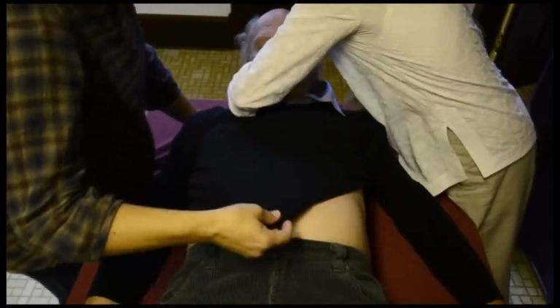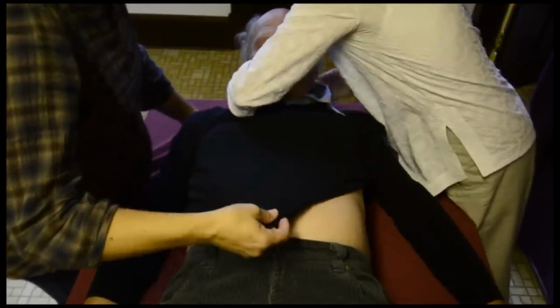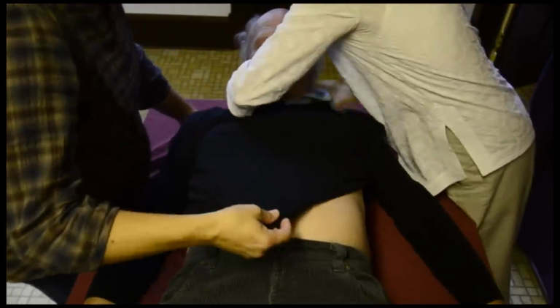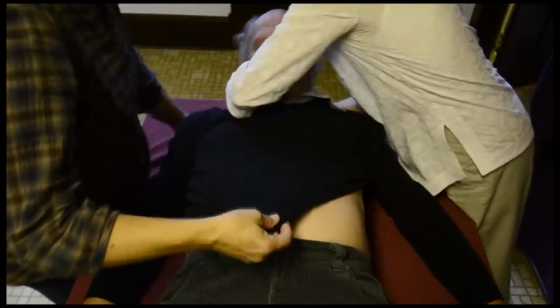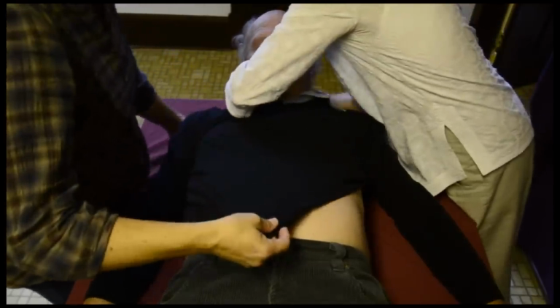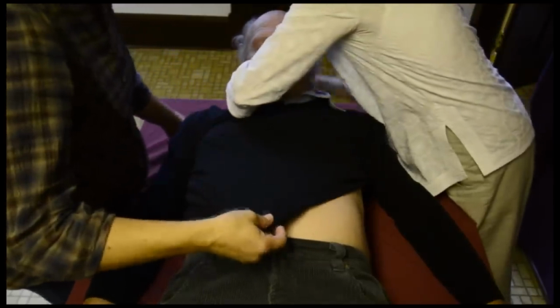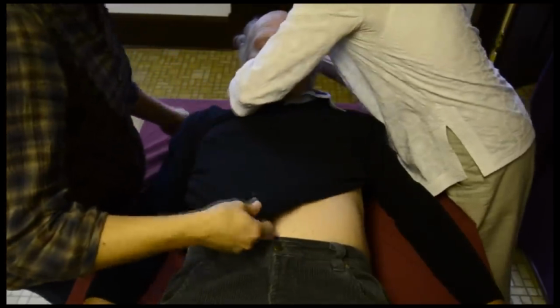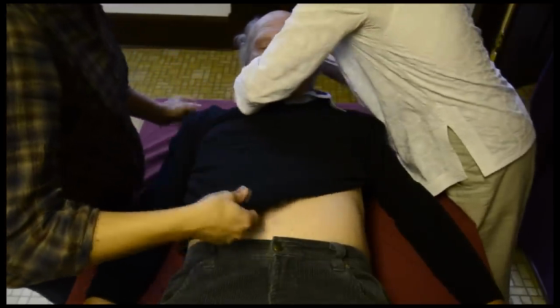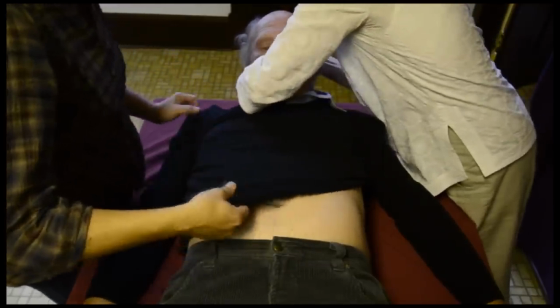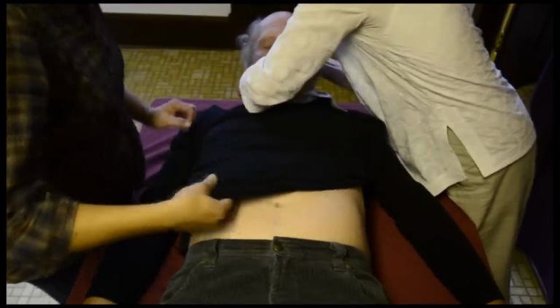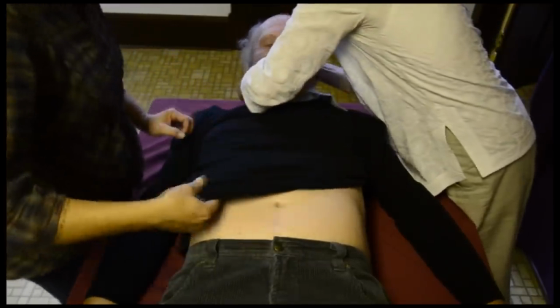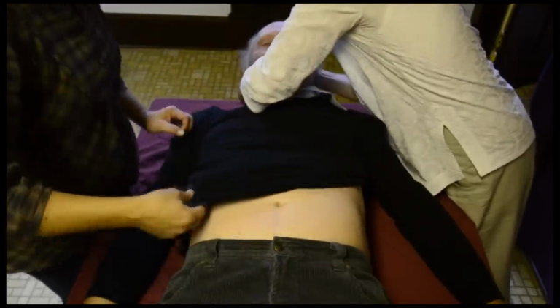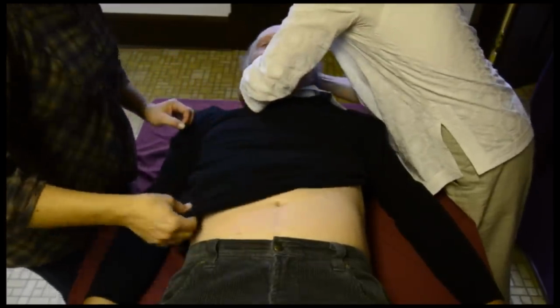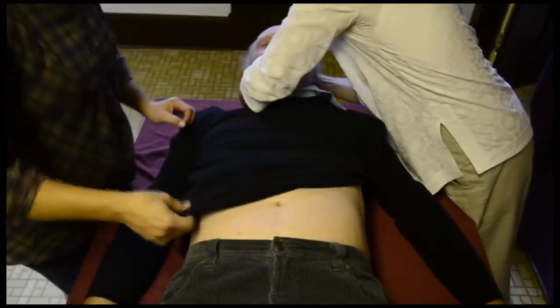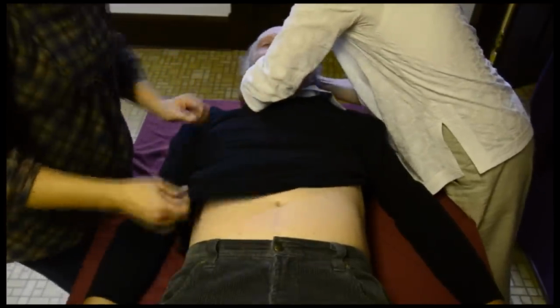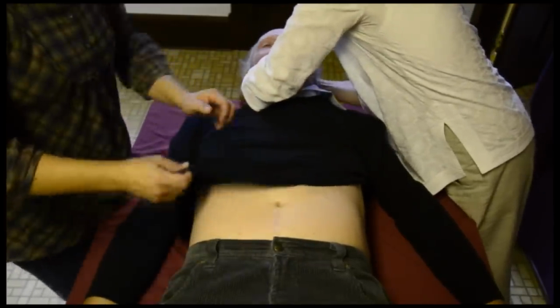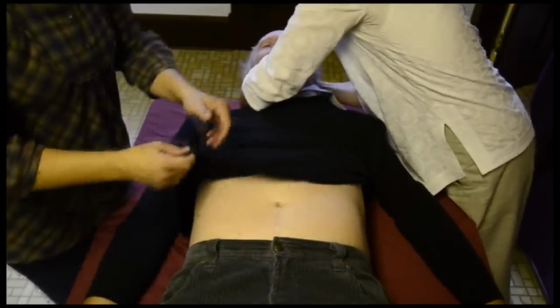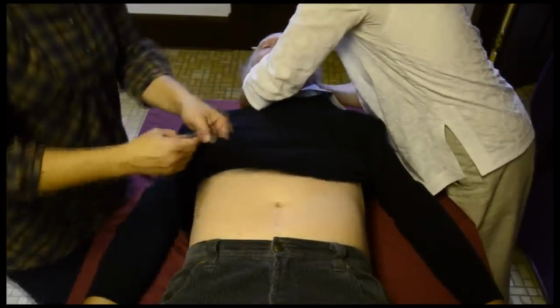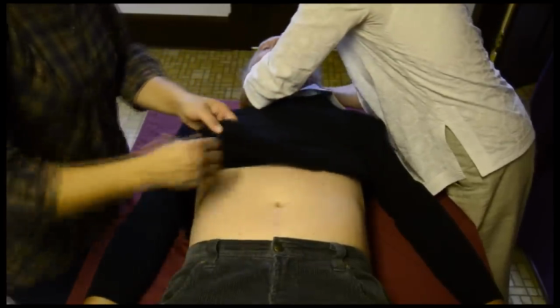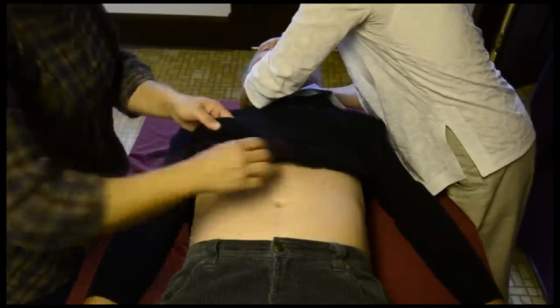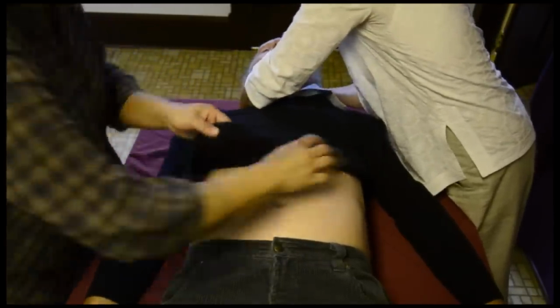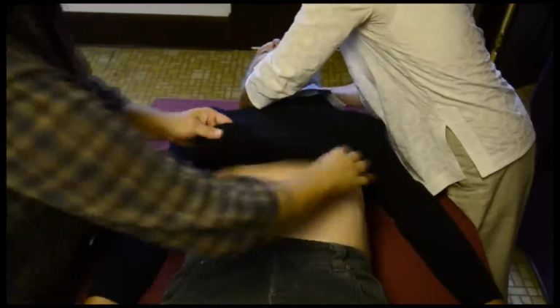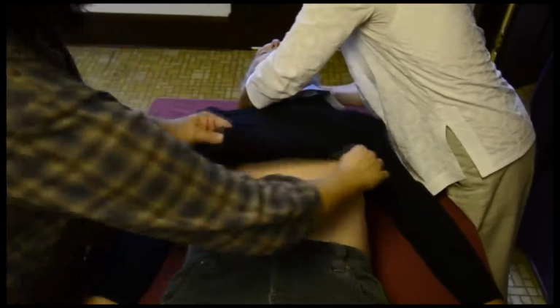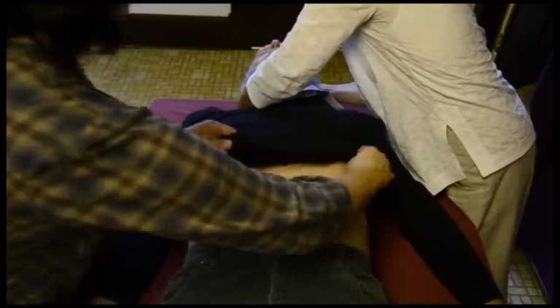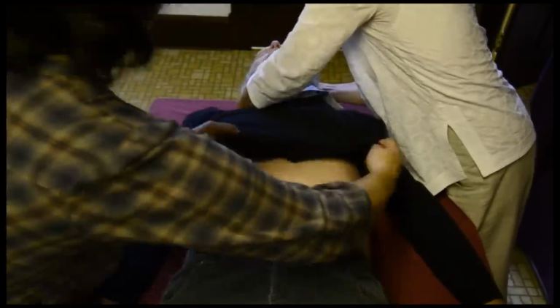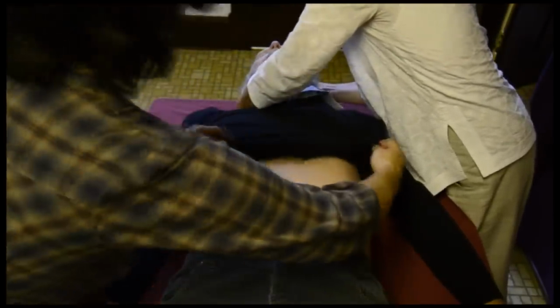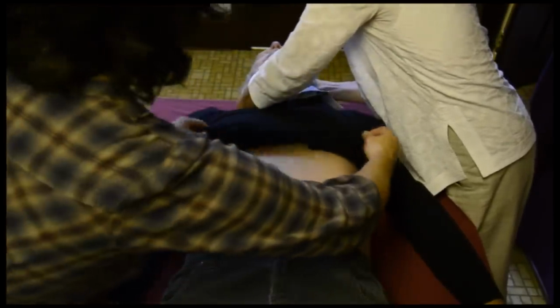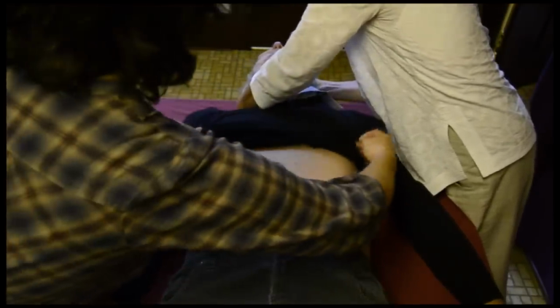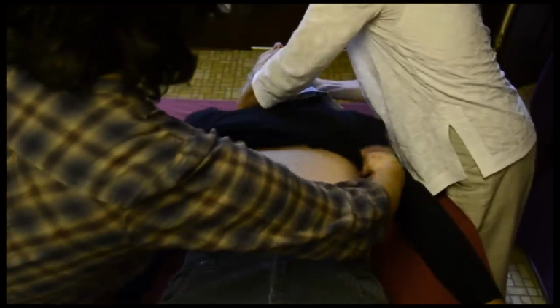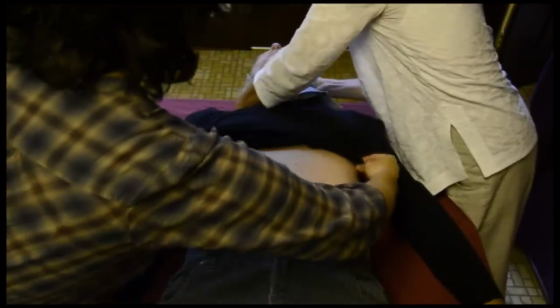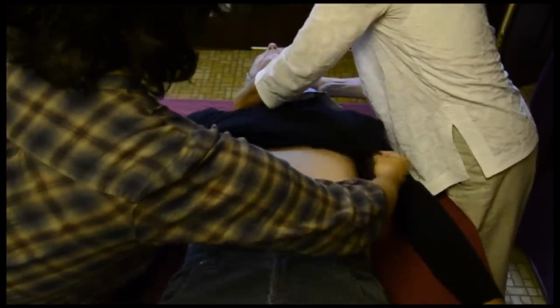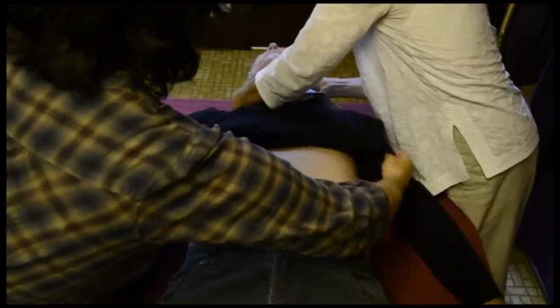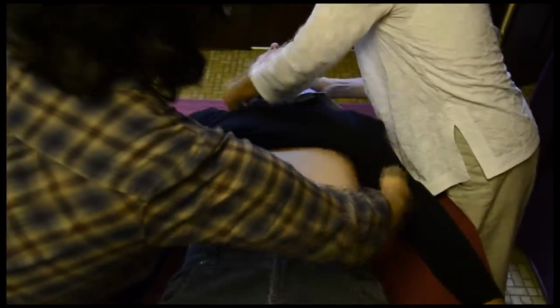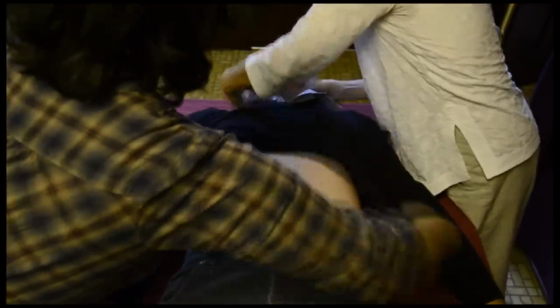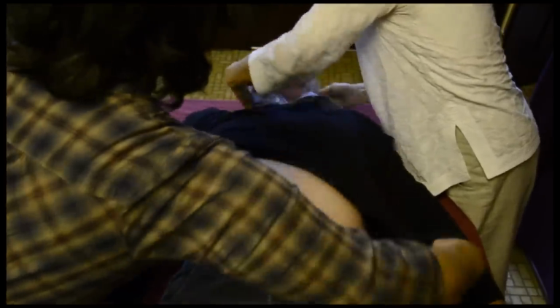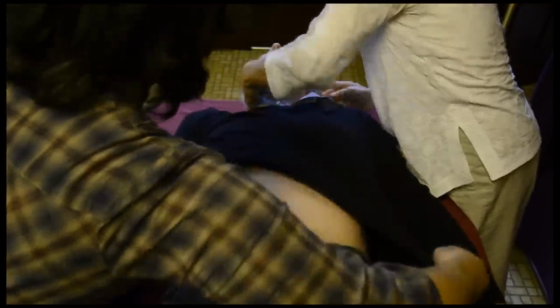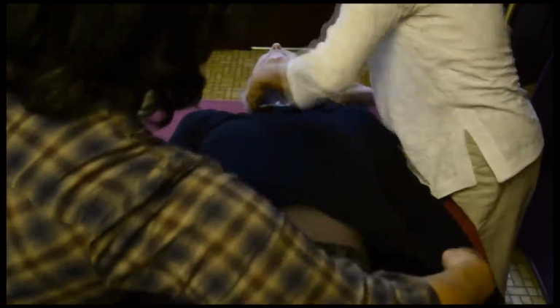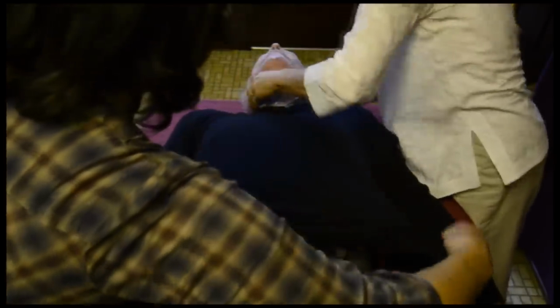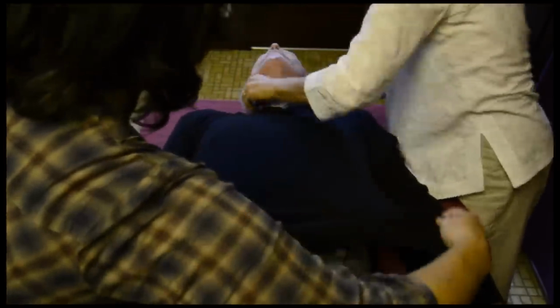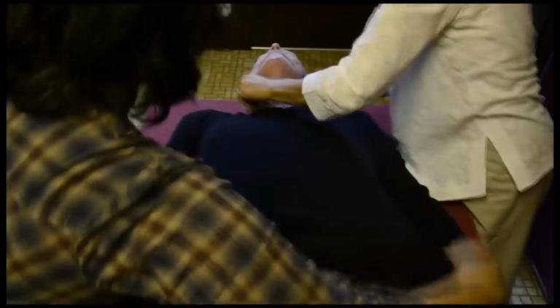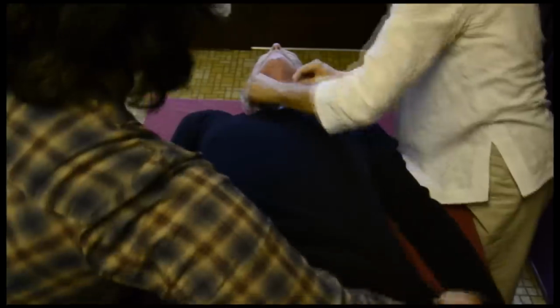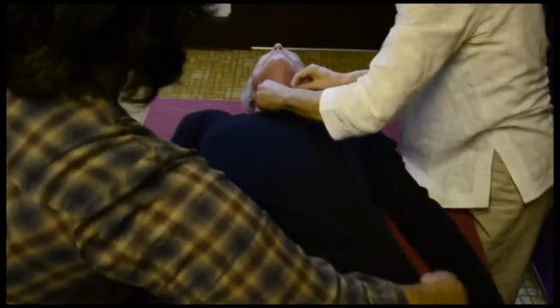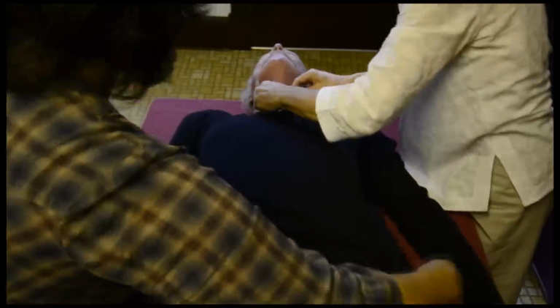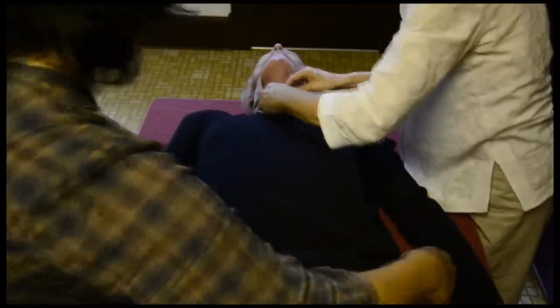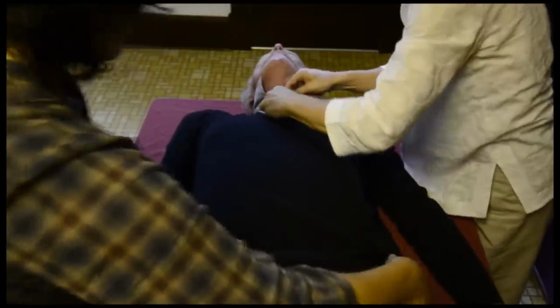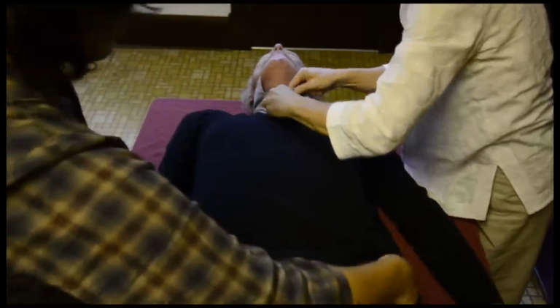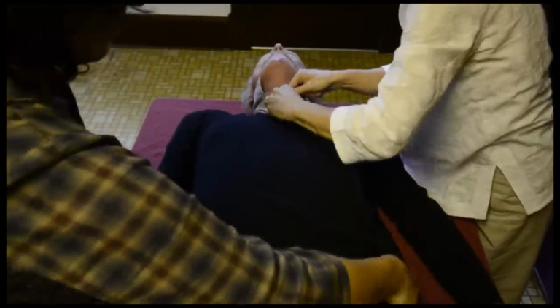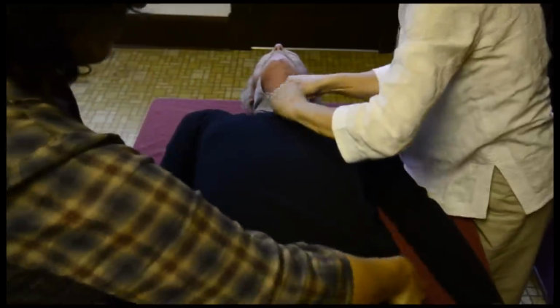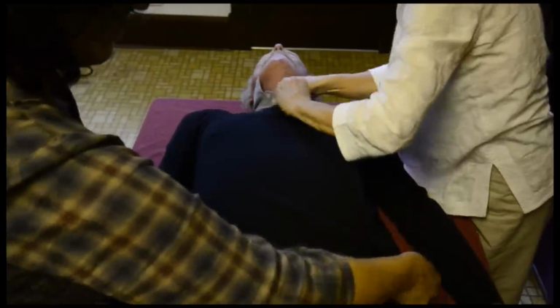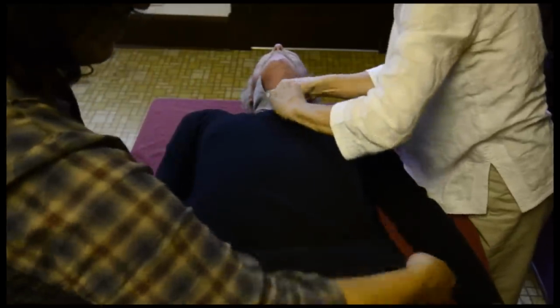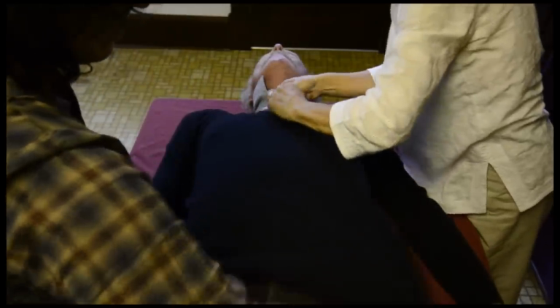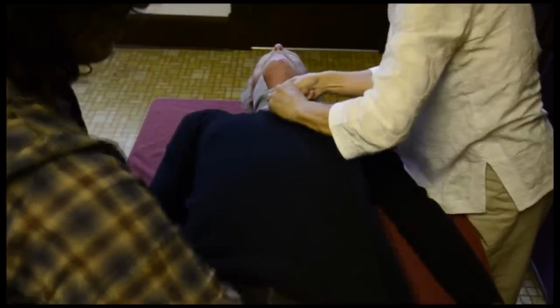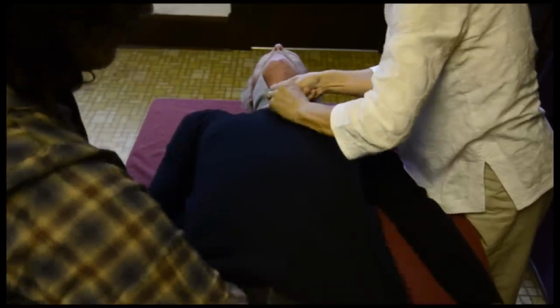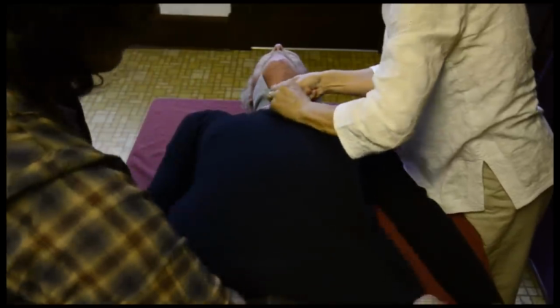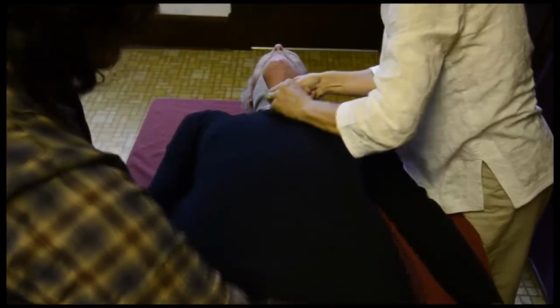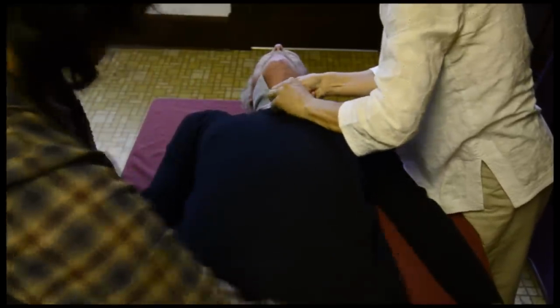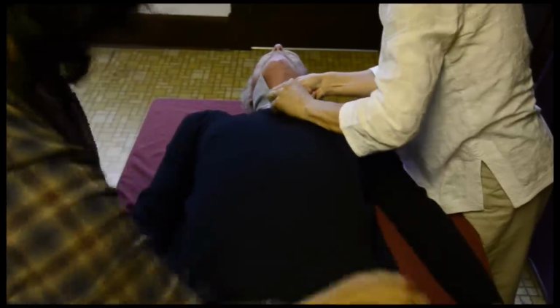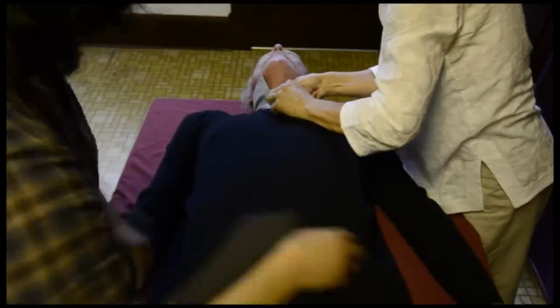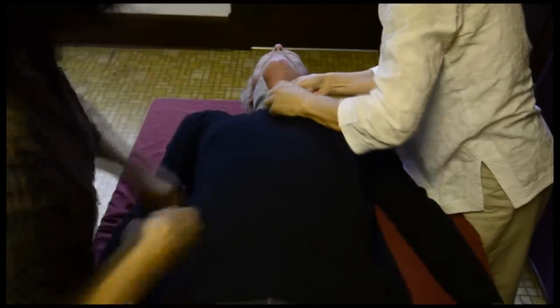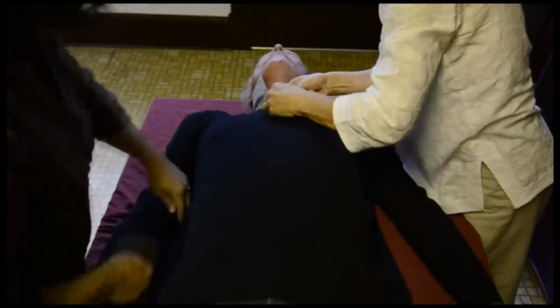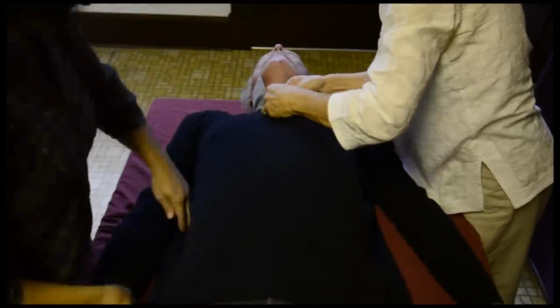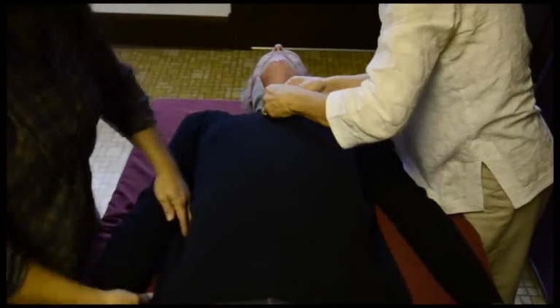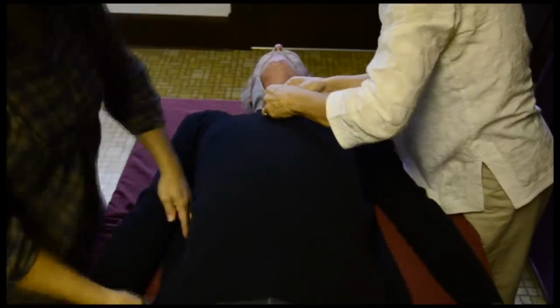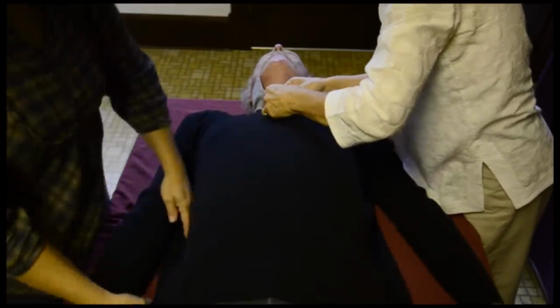And then adjust the shirt so that it looks nice, tucking in the edges under the sides of the body.